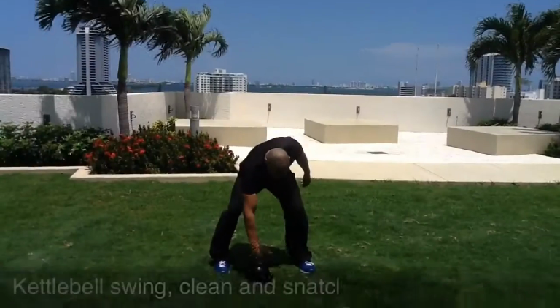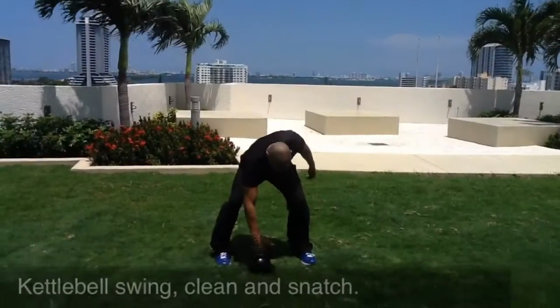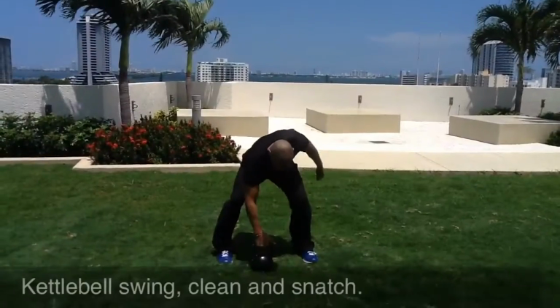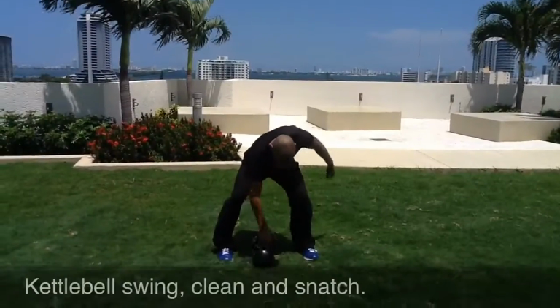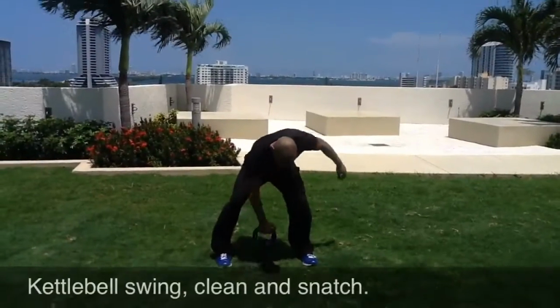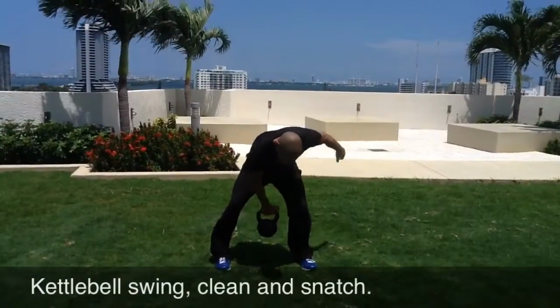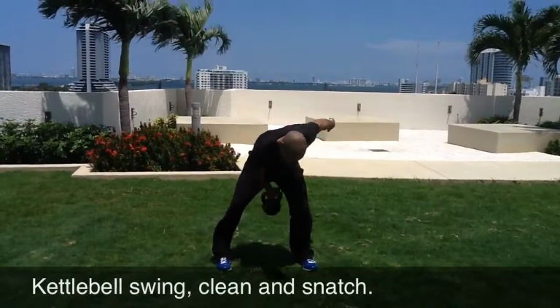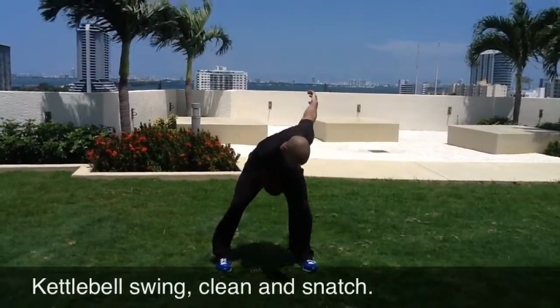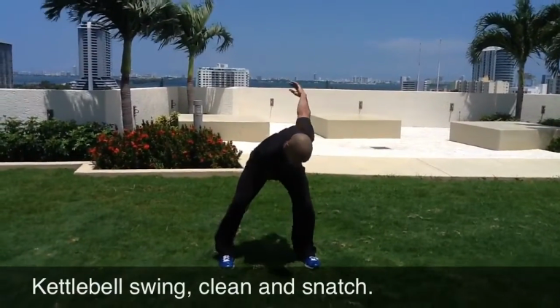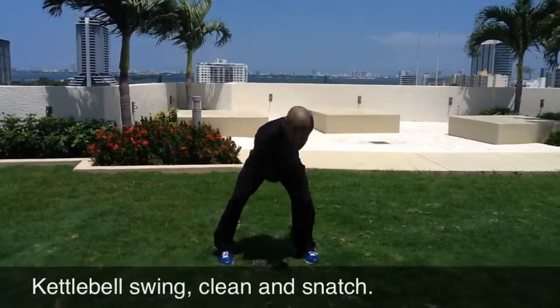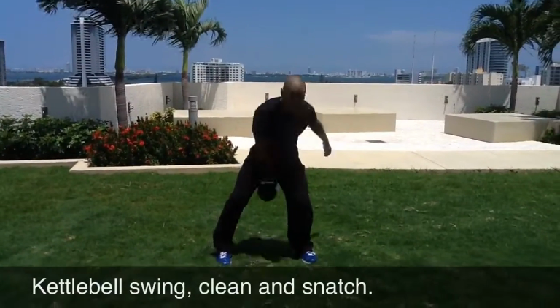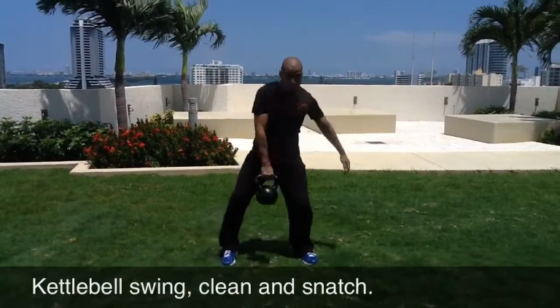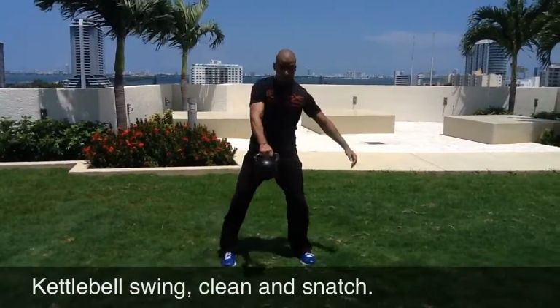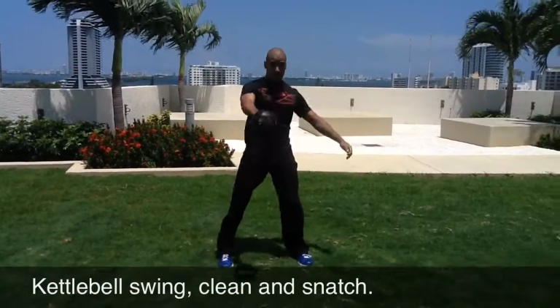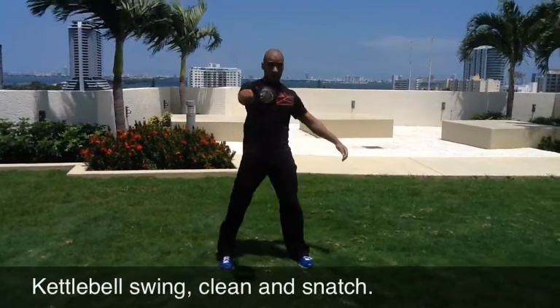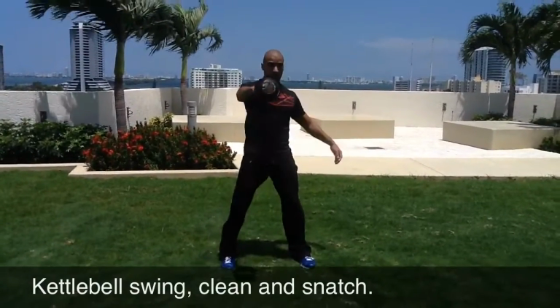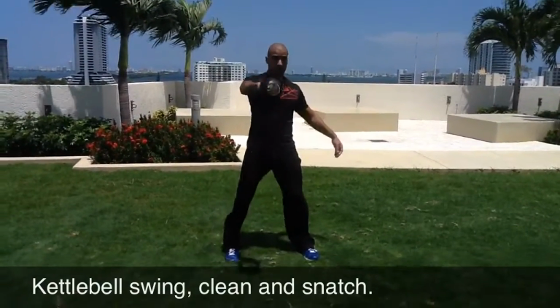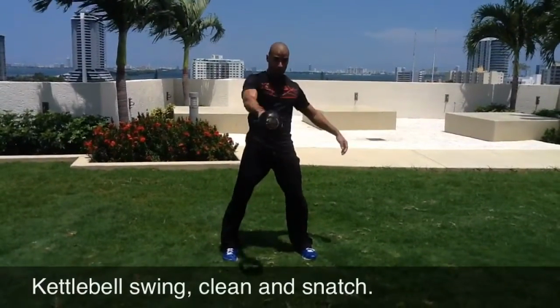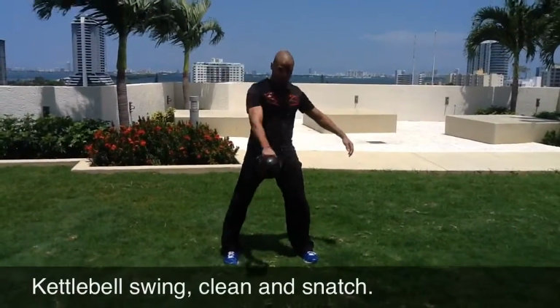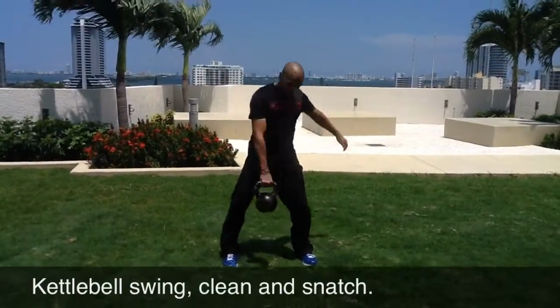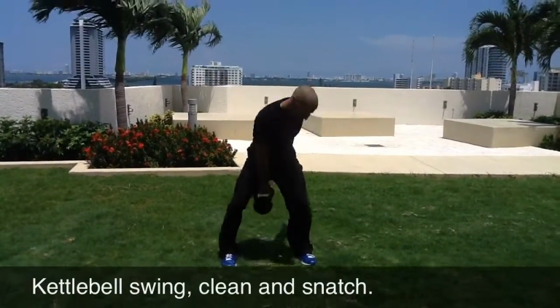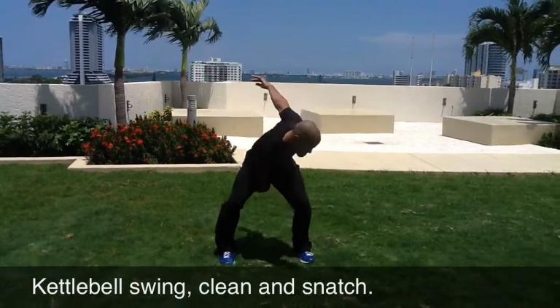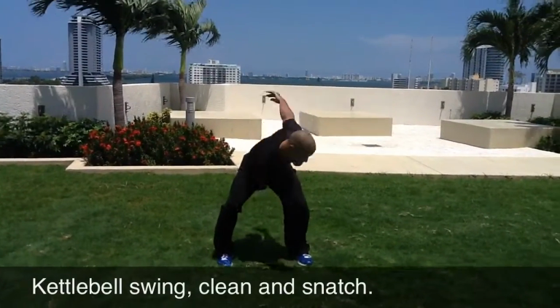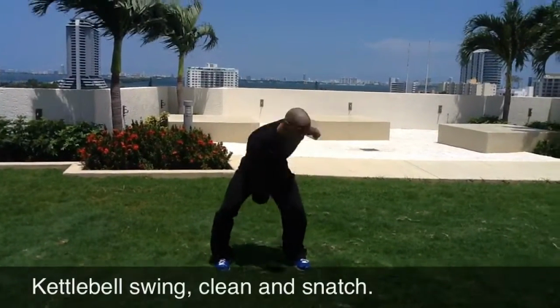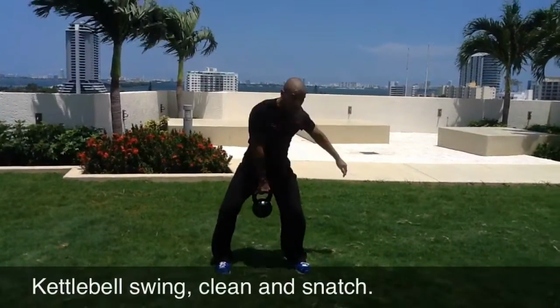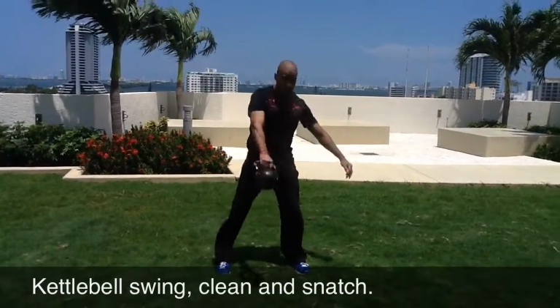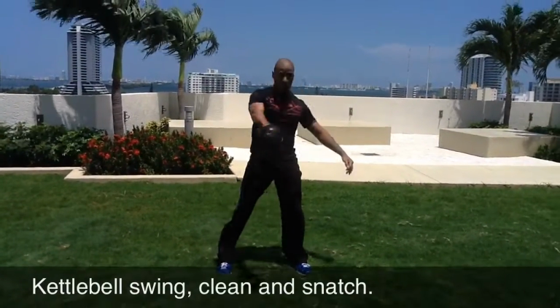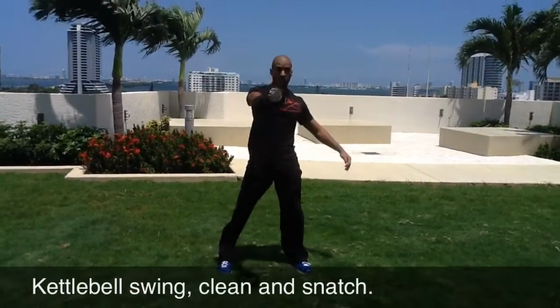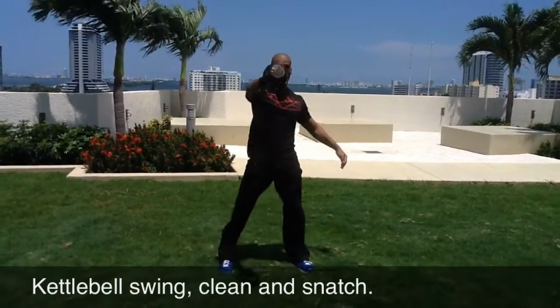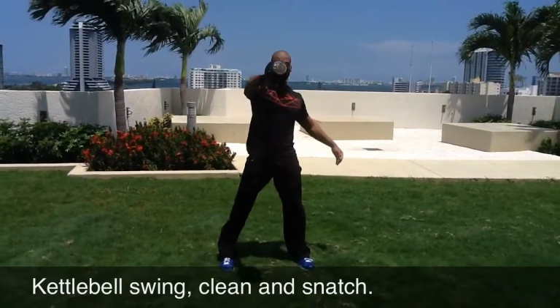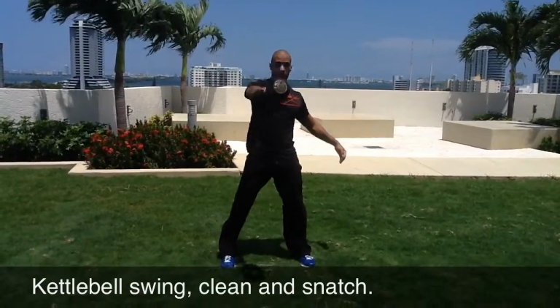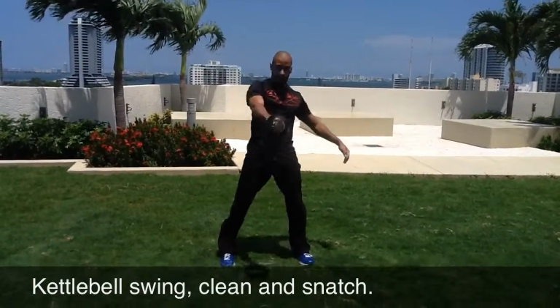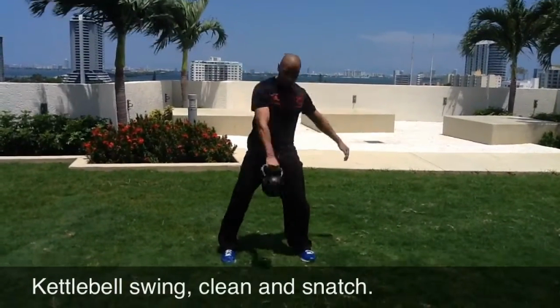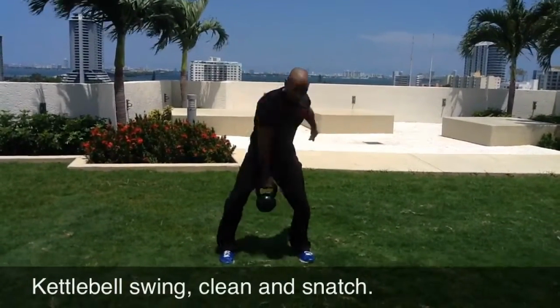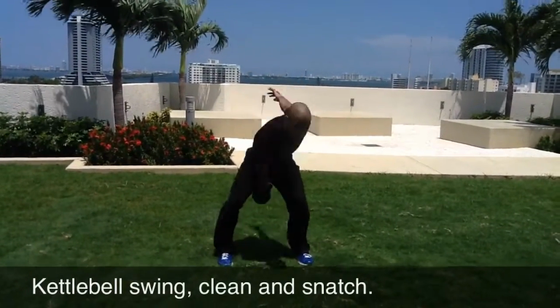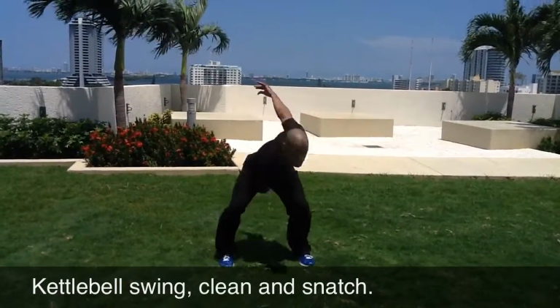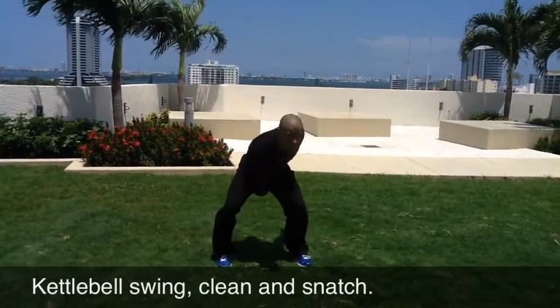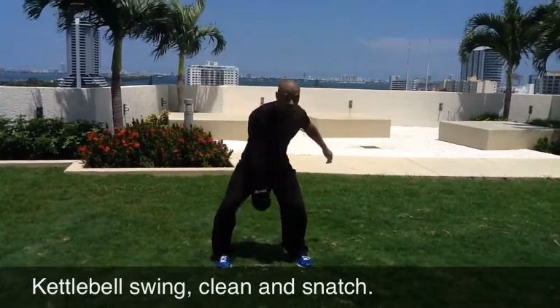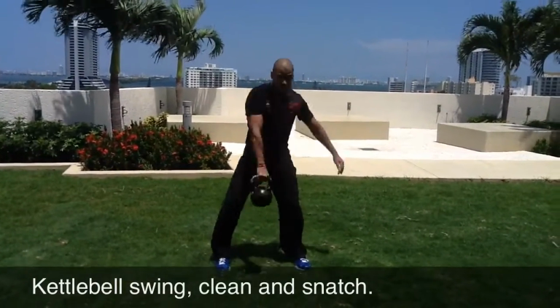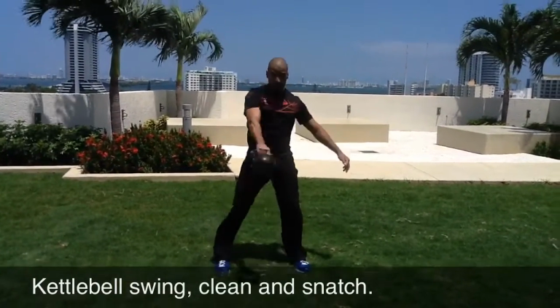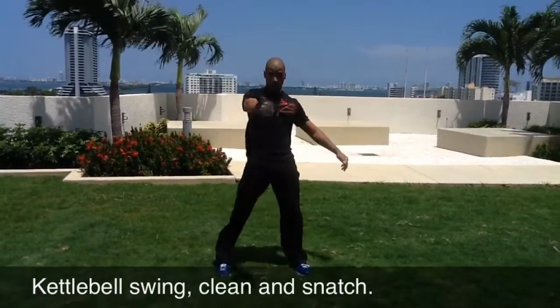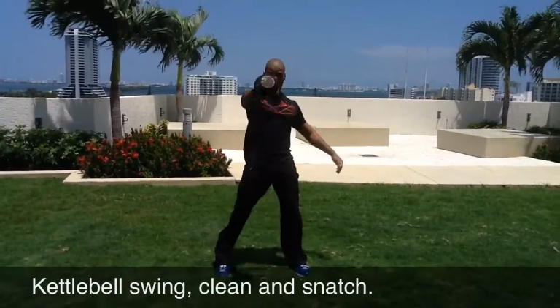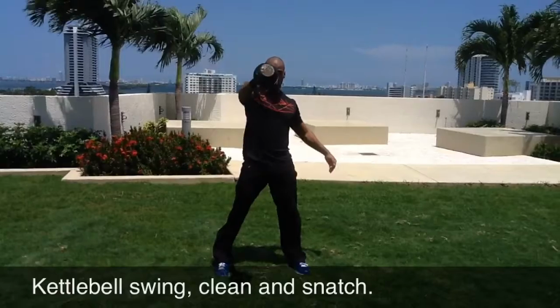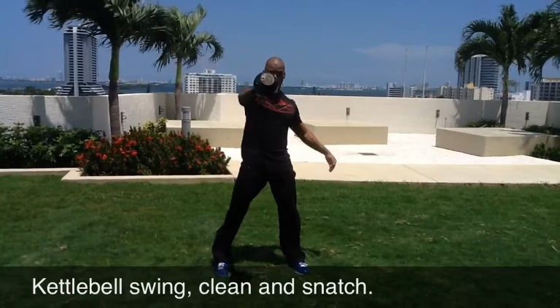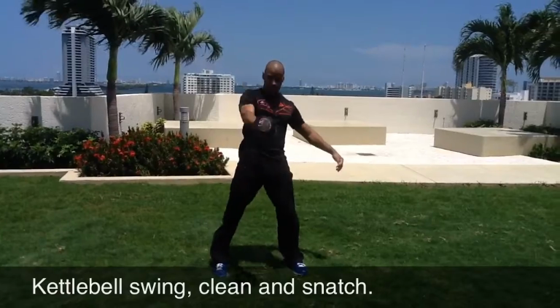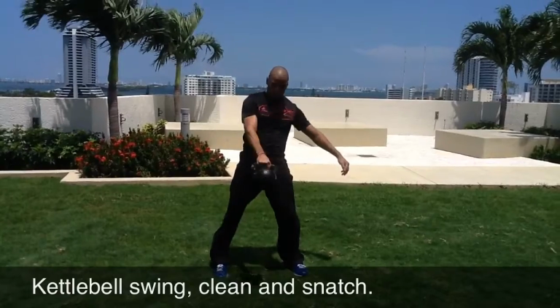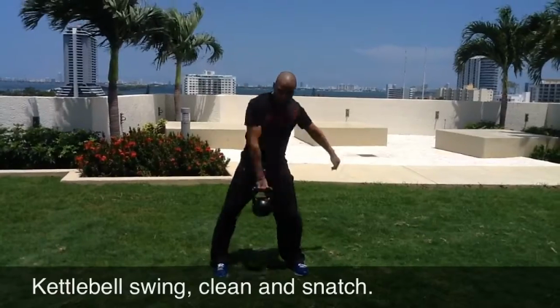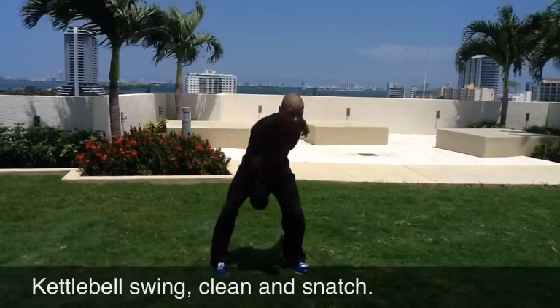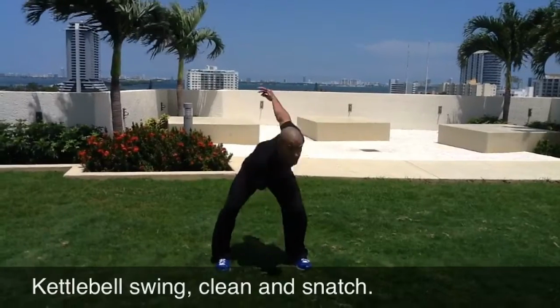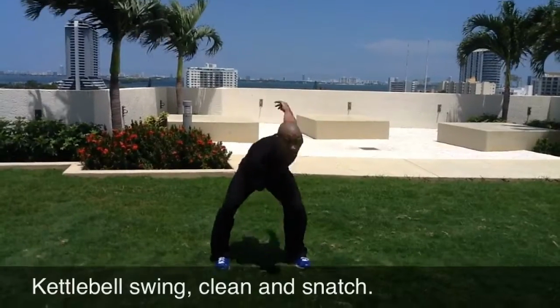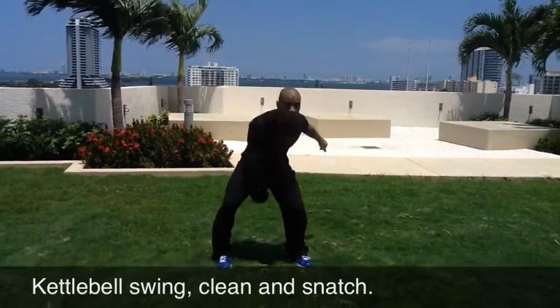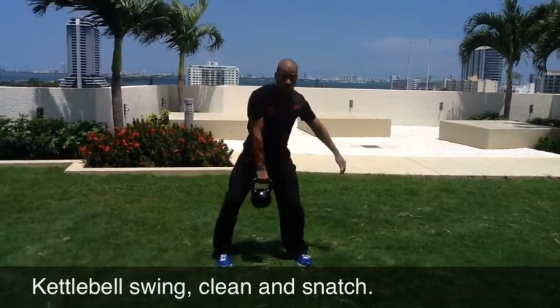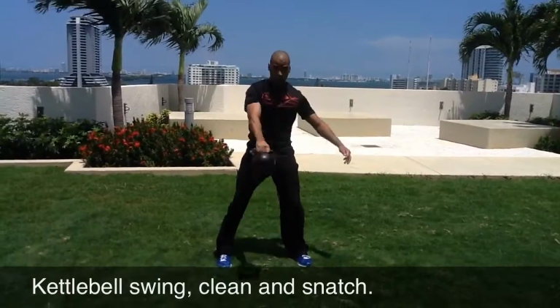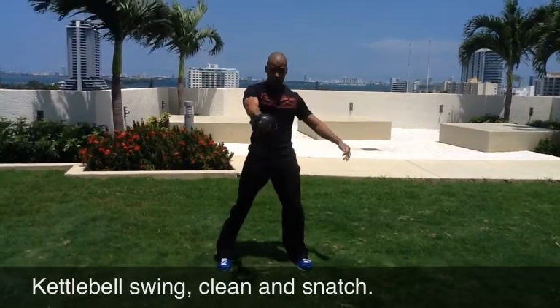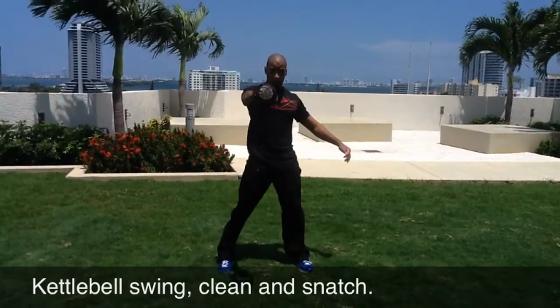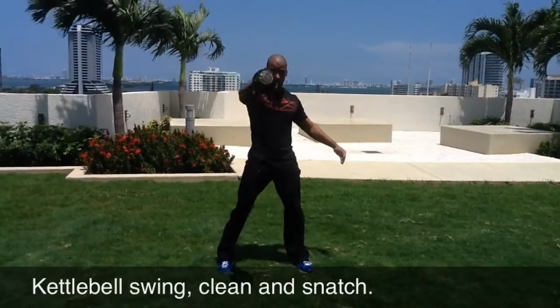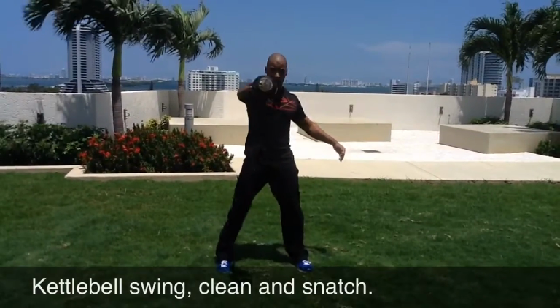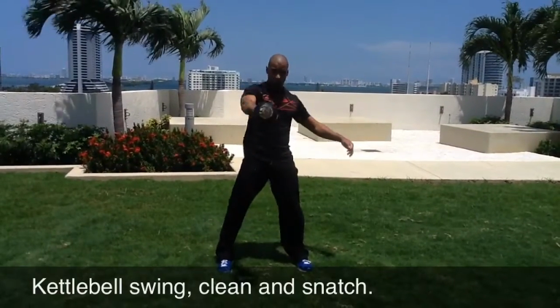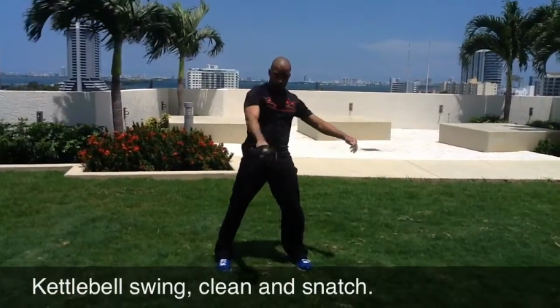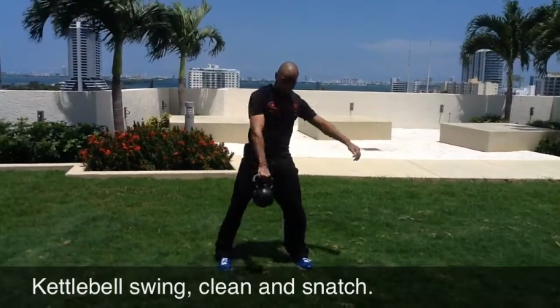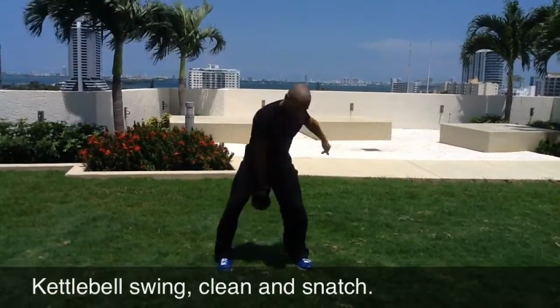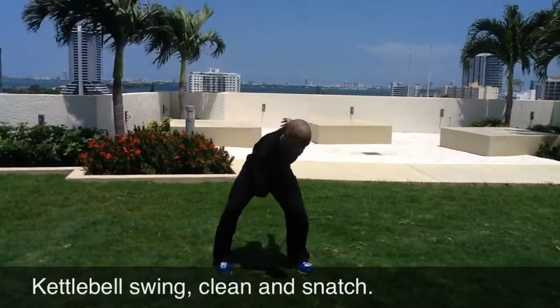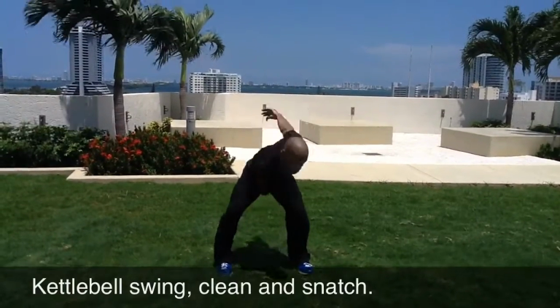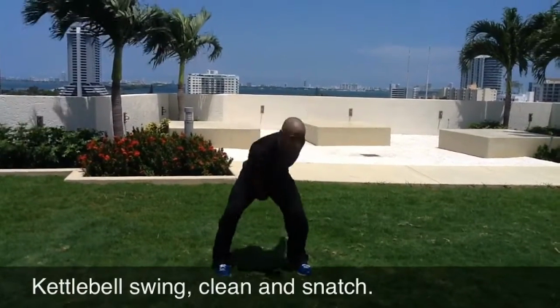Hi guys, in this video I am performing three basic movements with the kettlebell. They are the swing, the clean, and the snatch.